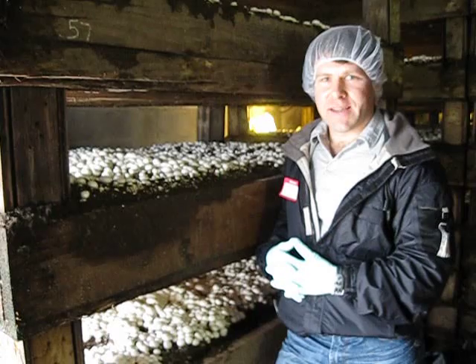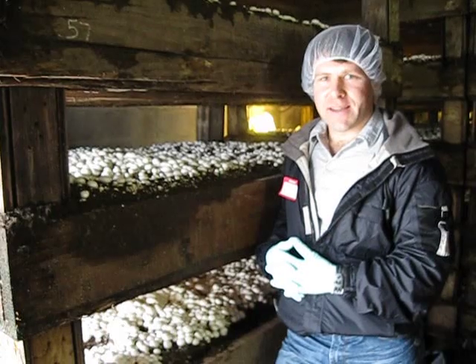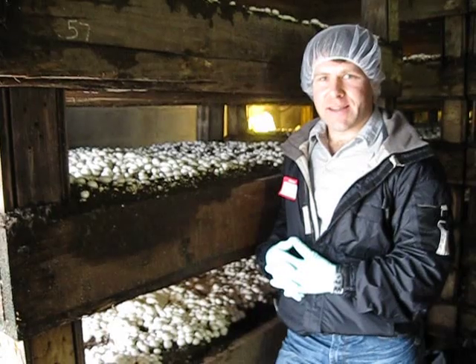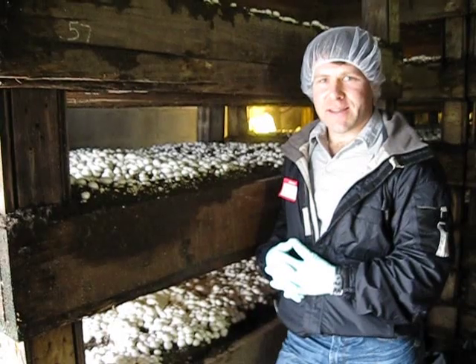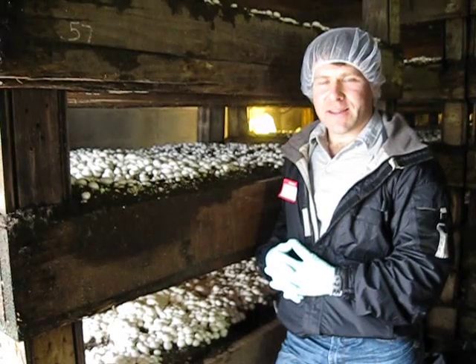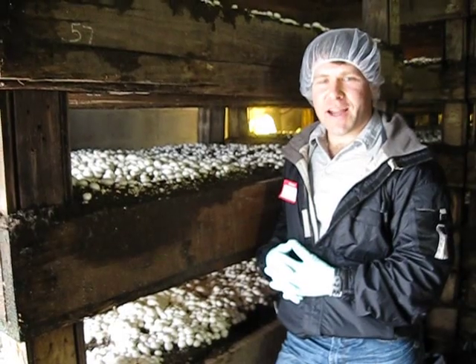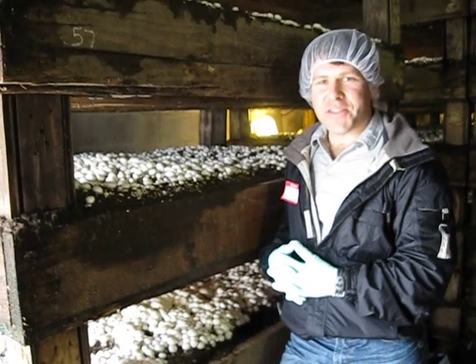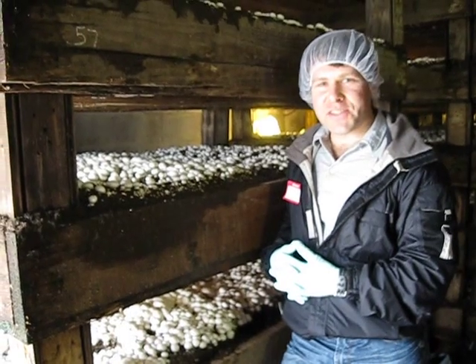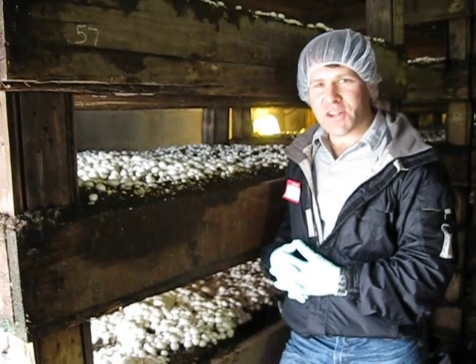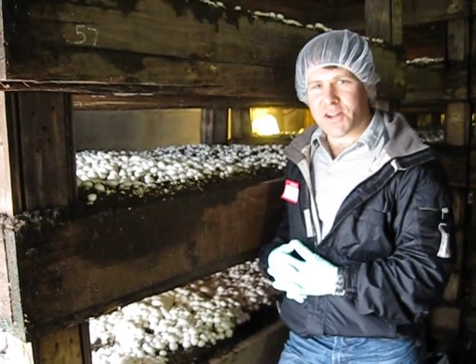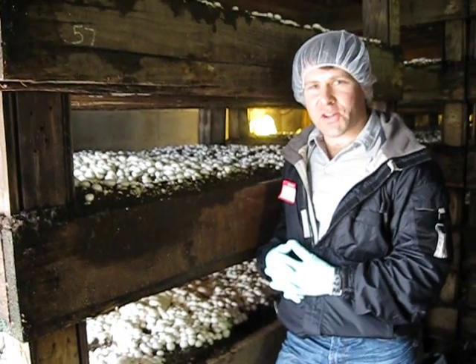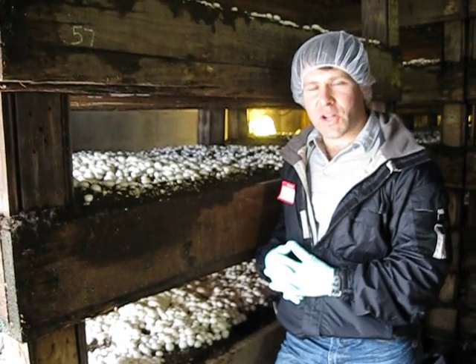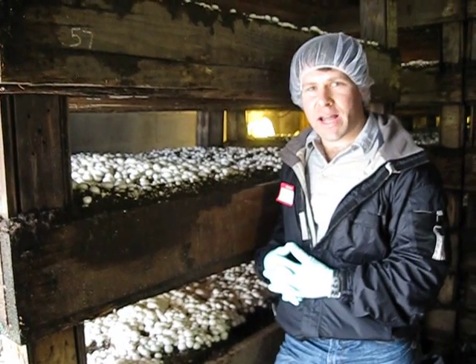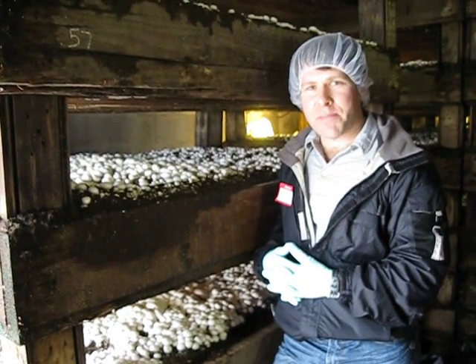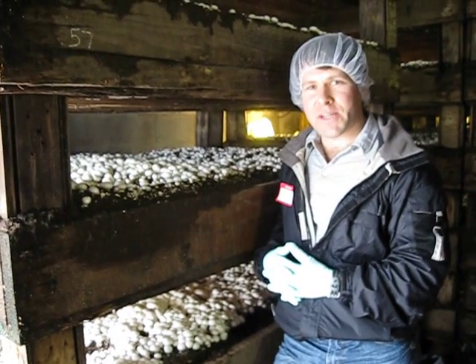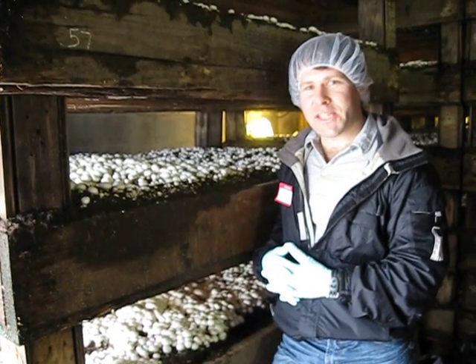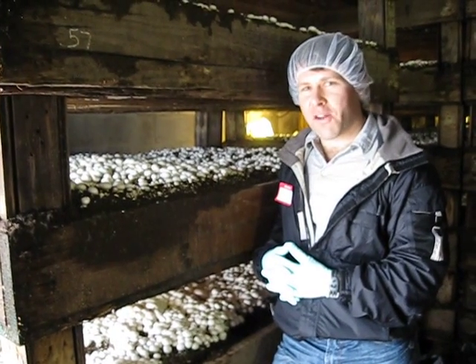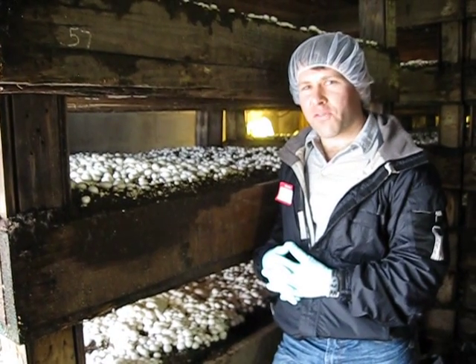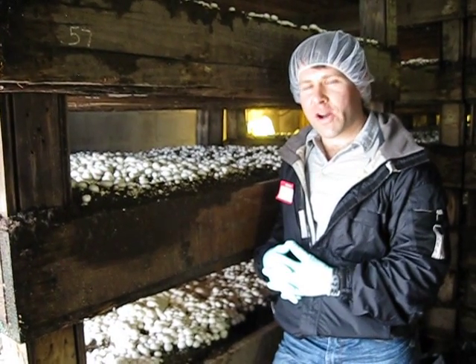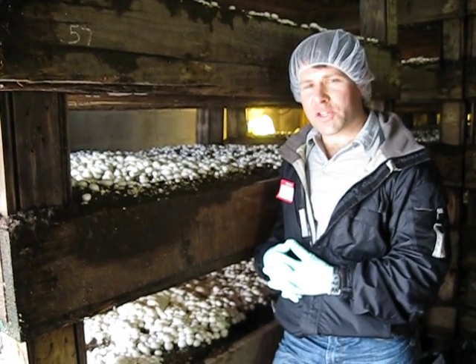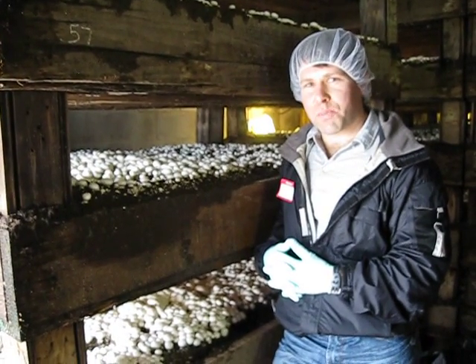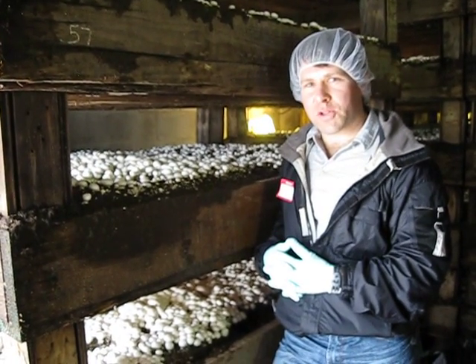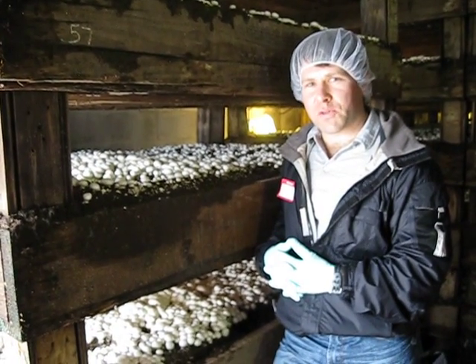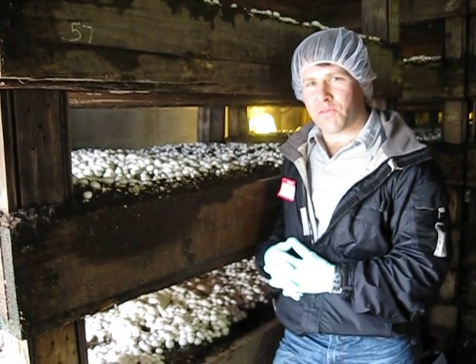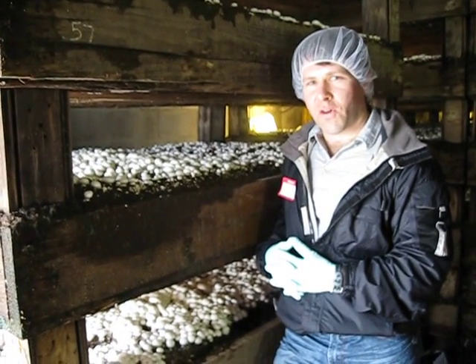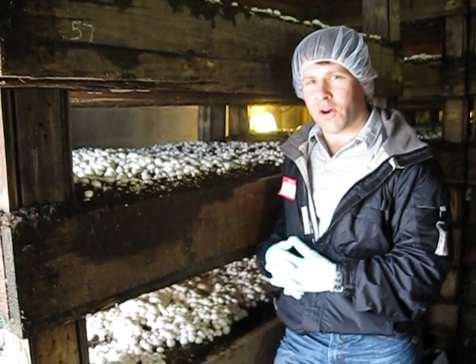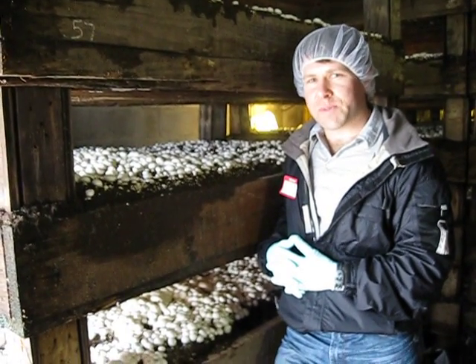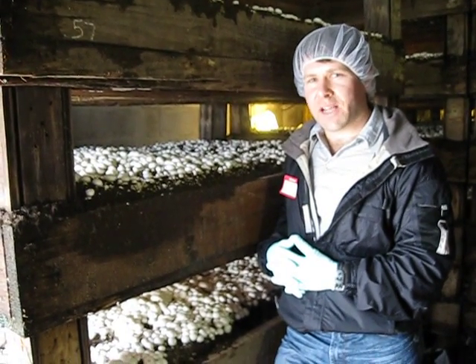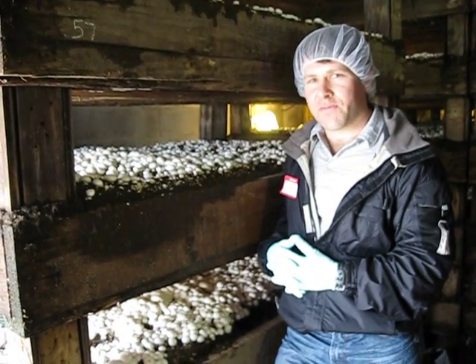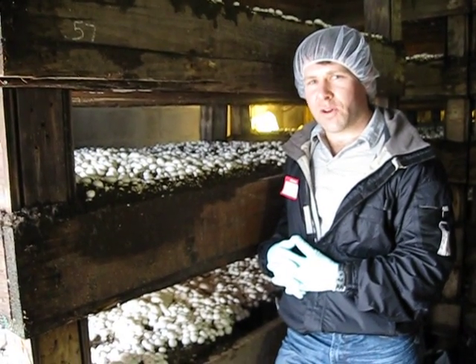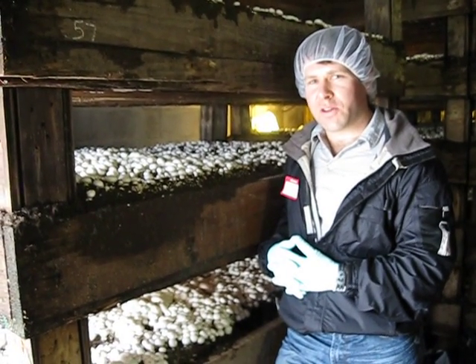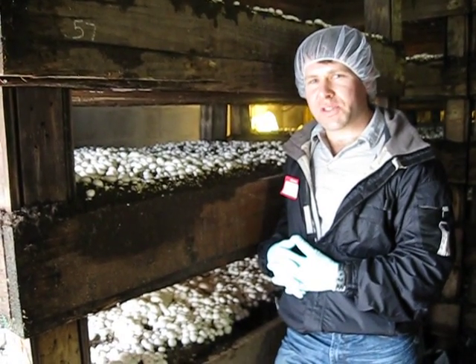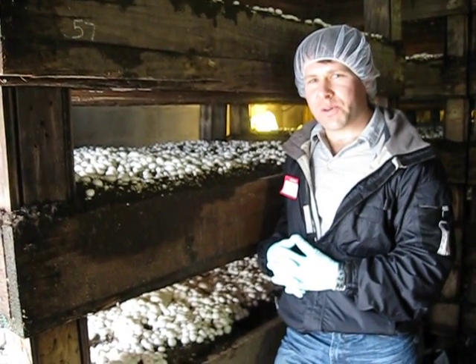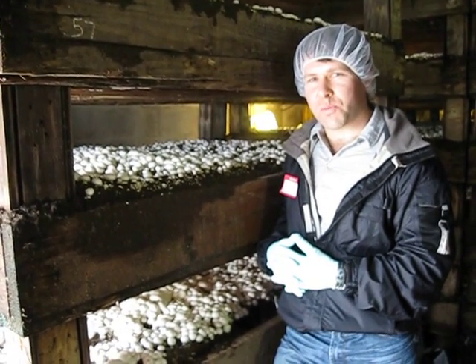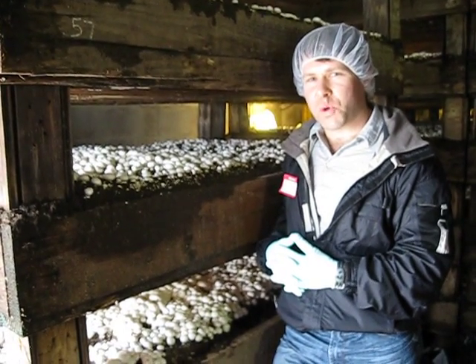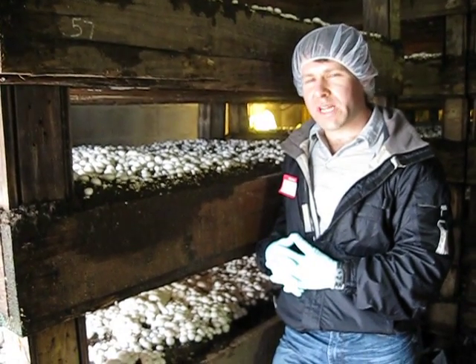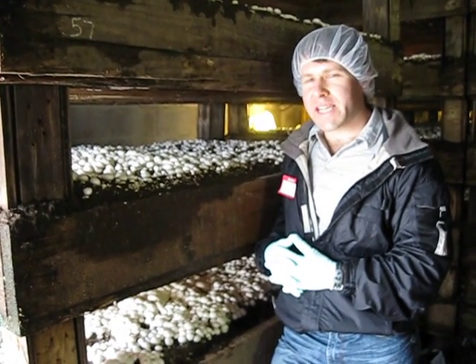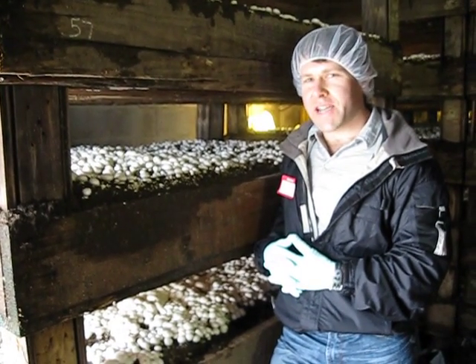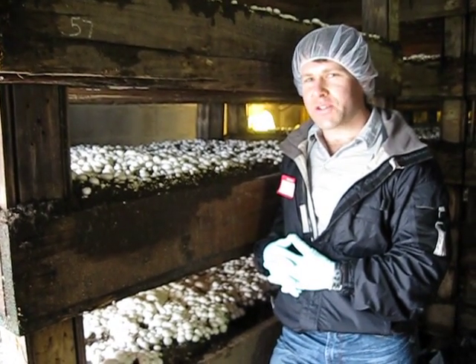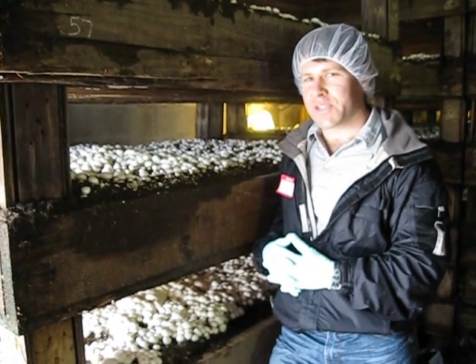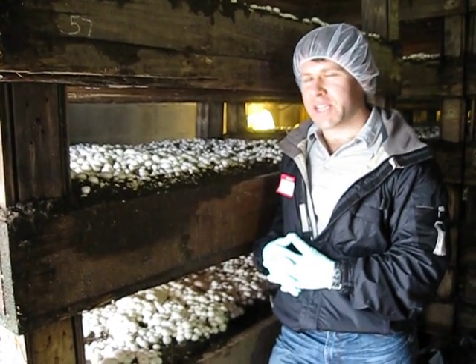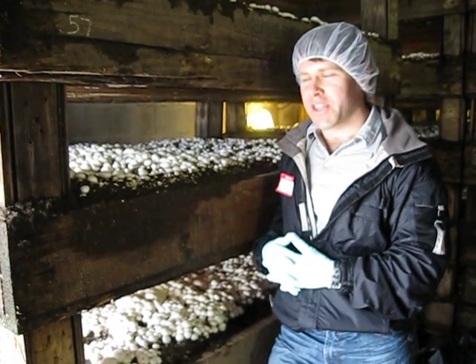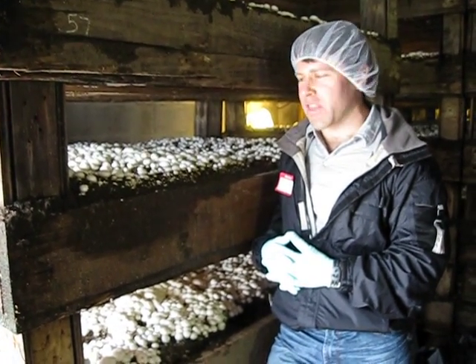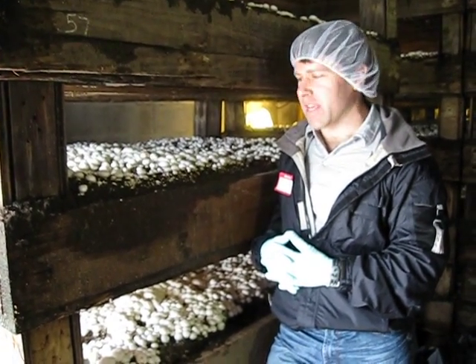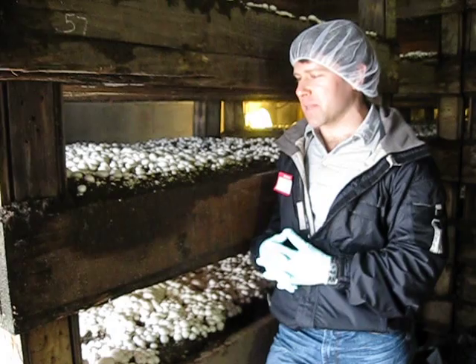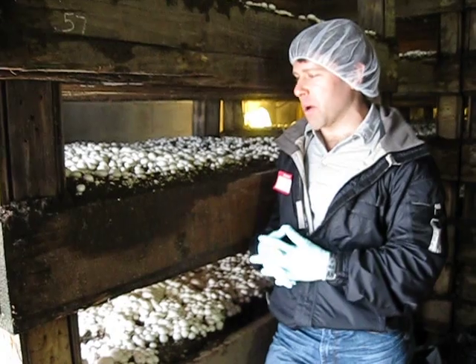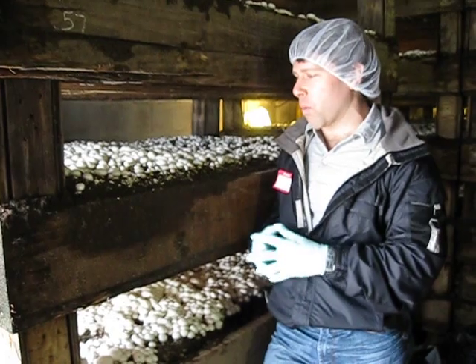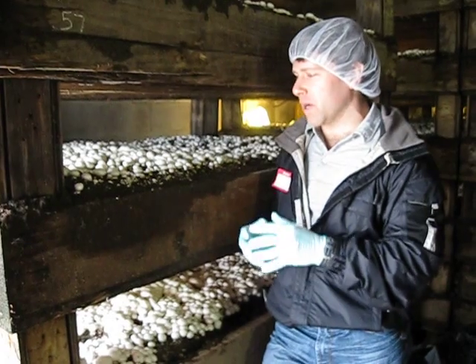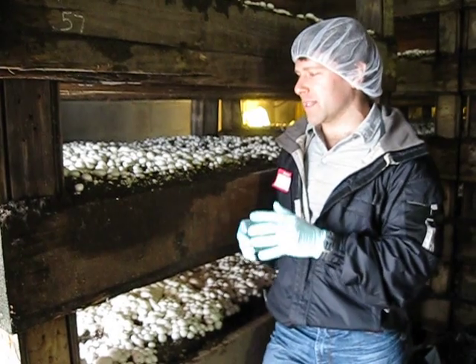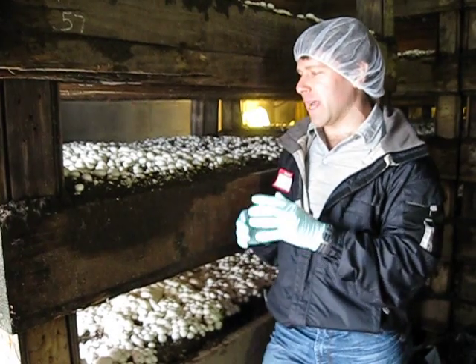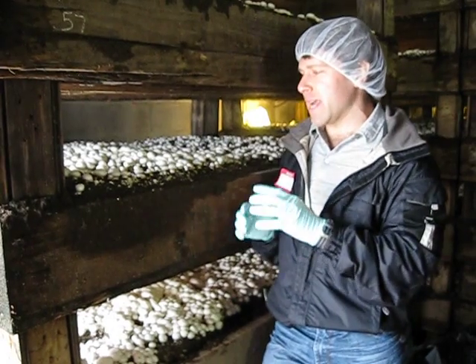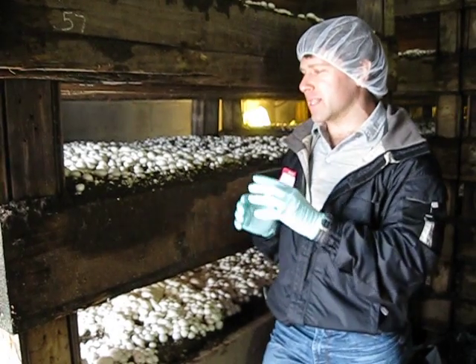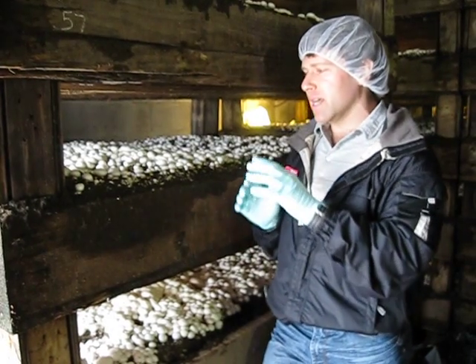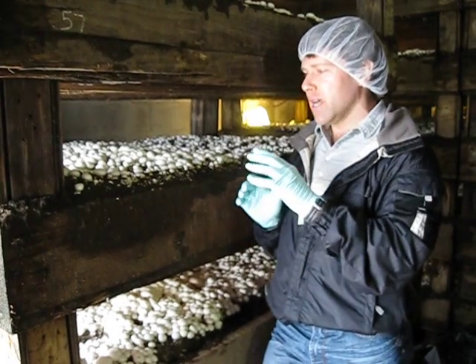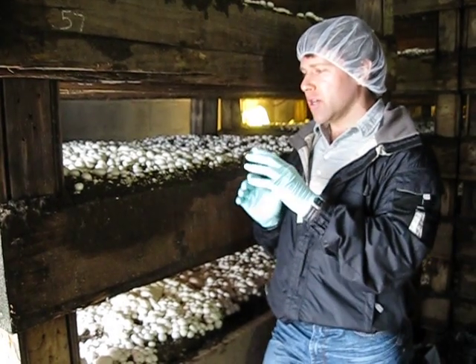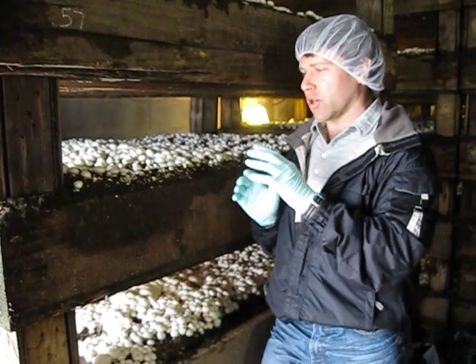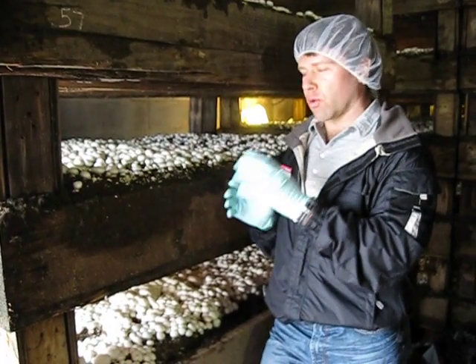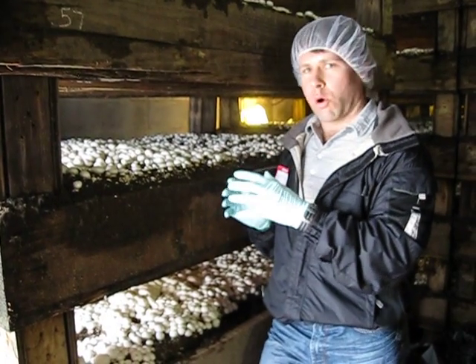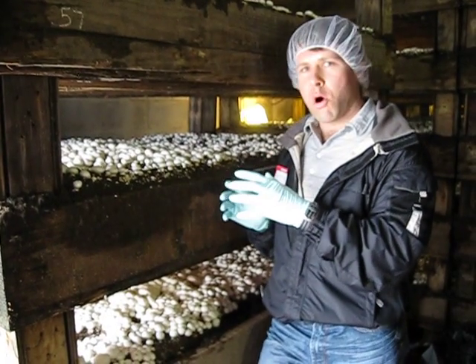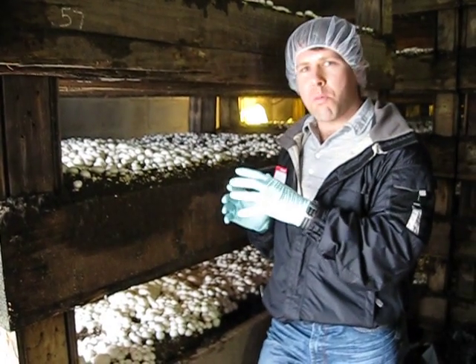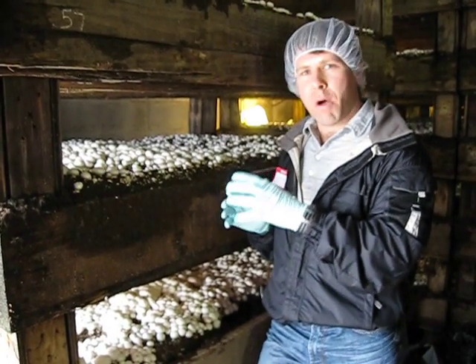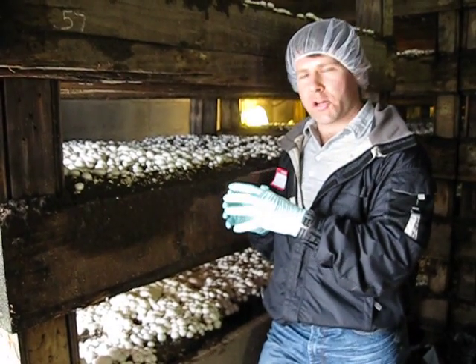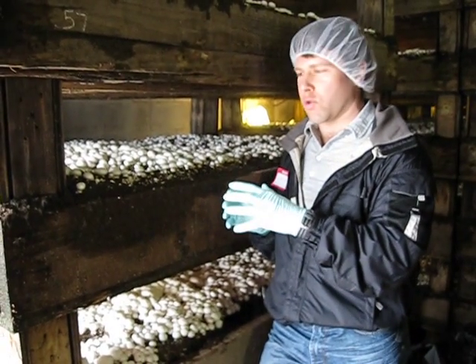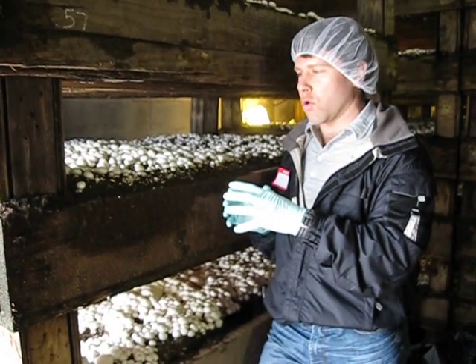Hi, this is Dr. Clyde. I'm at Del Fresh Mushroom Farms. I've learned some really interesting things about what it takes to grow mushrooms.